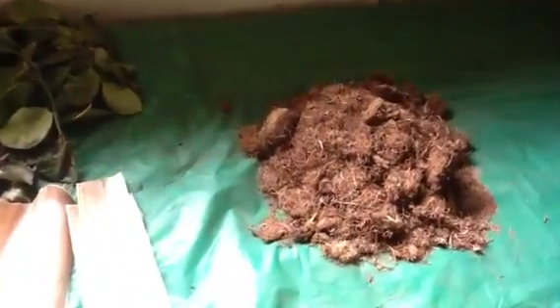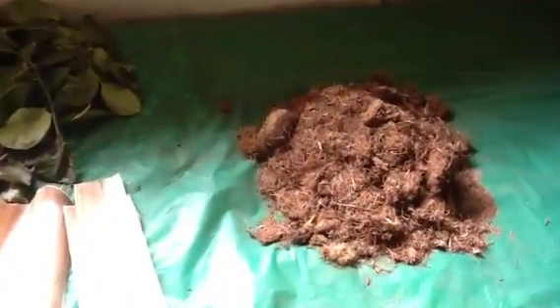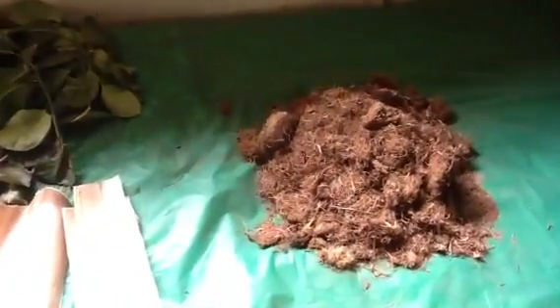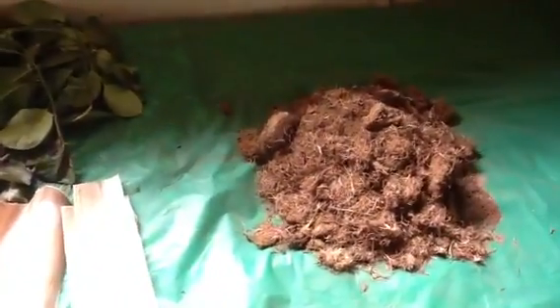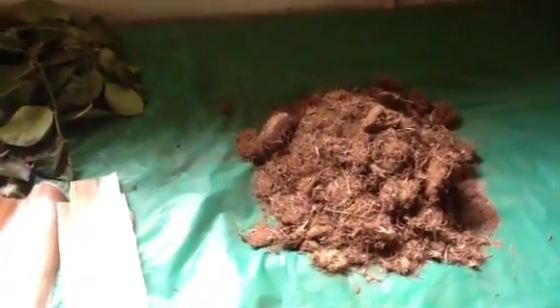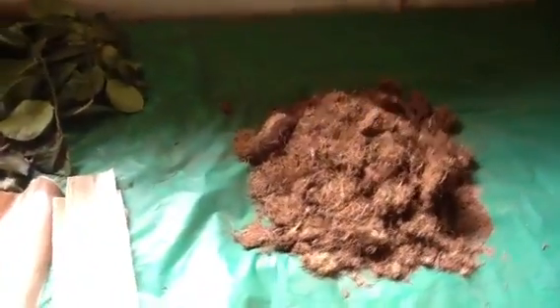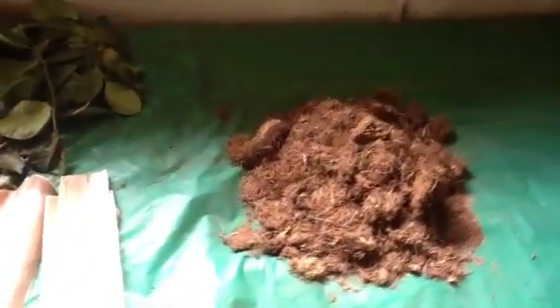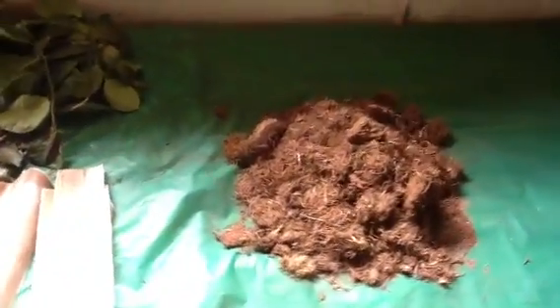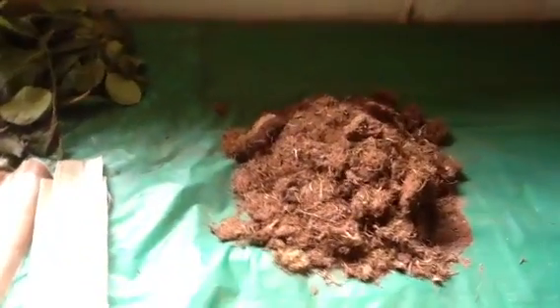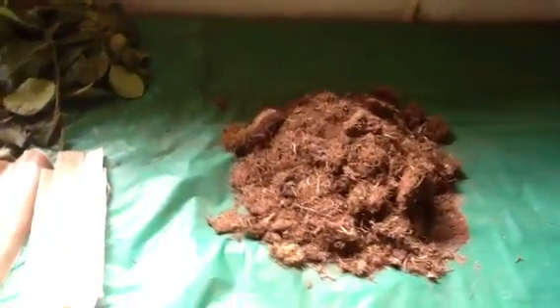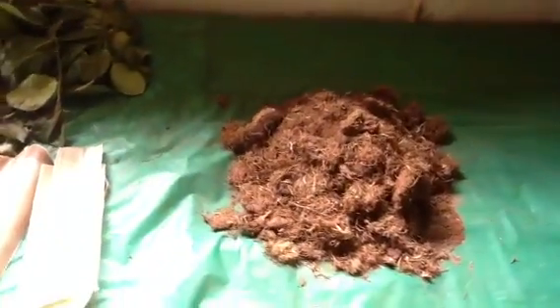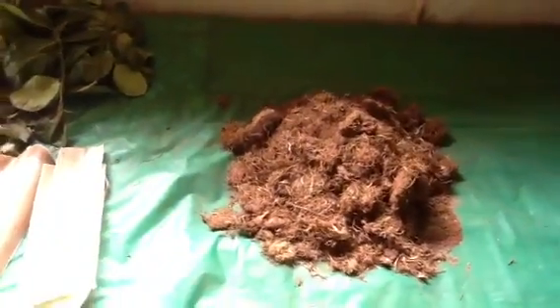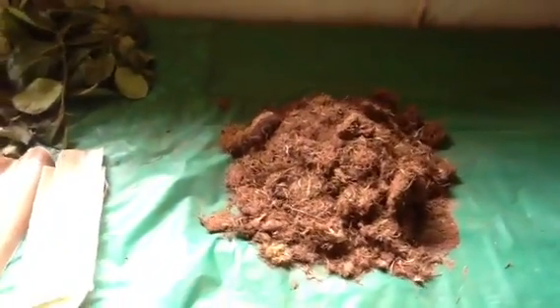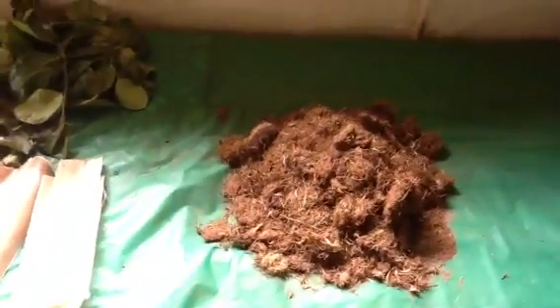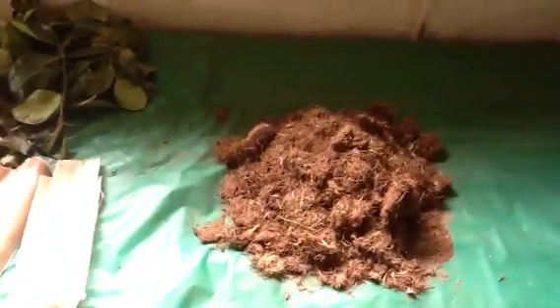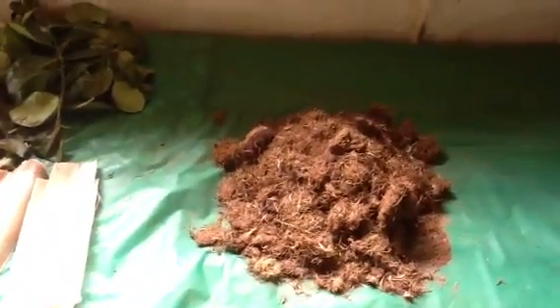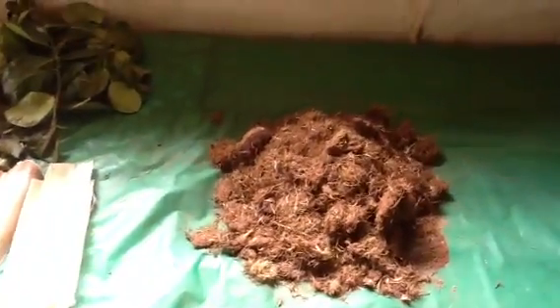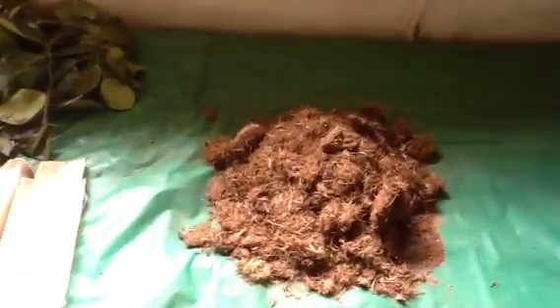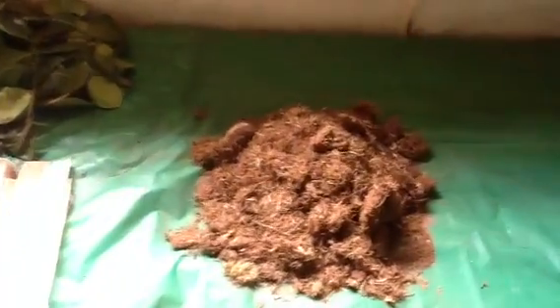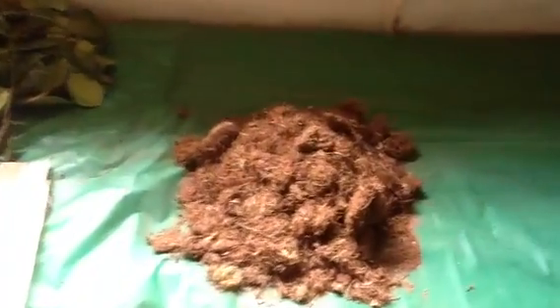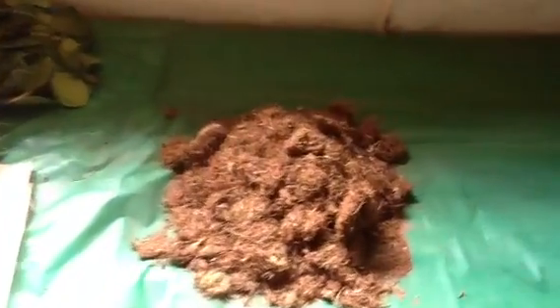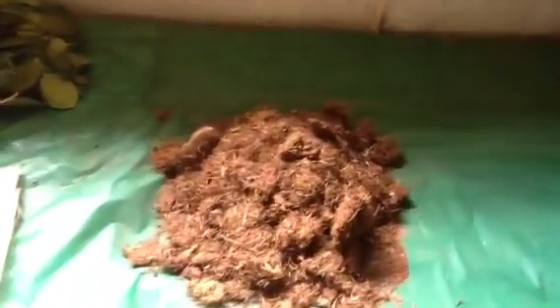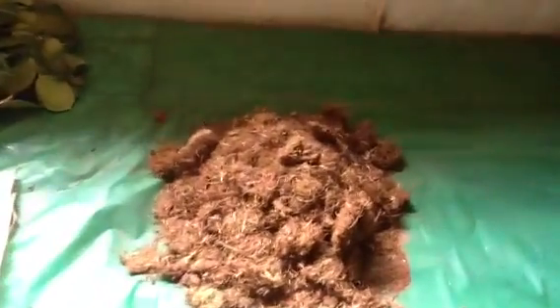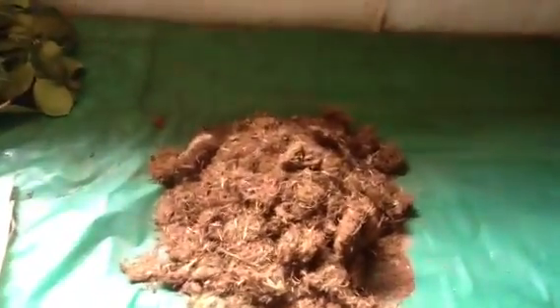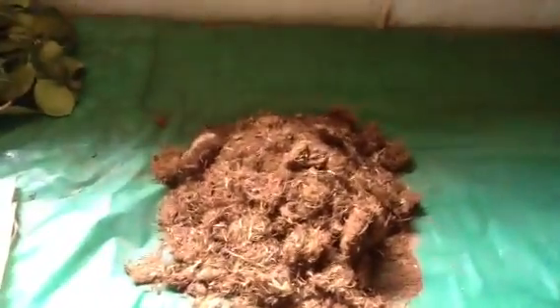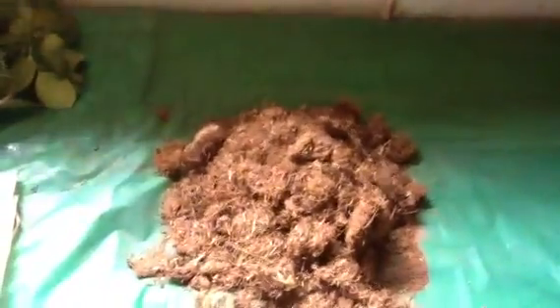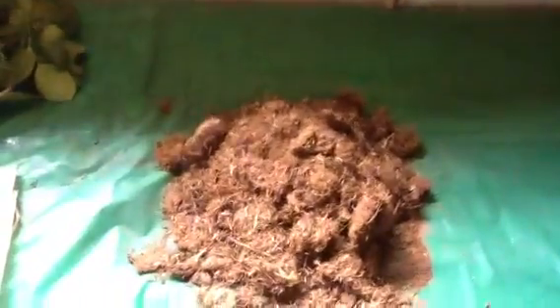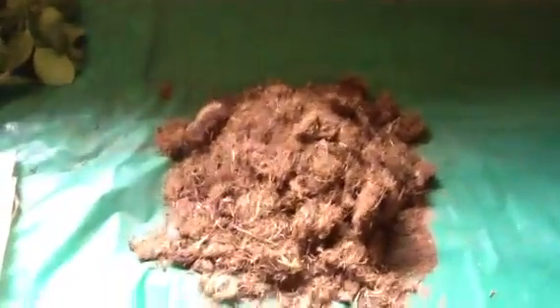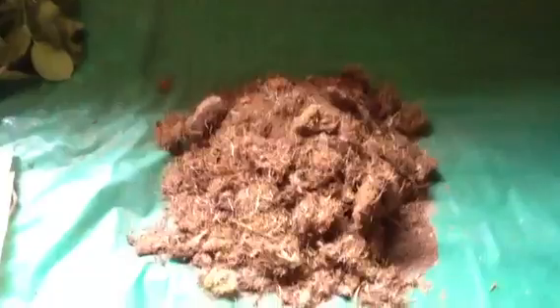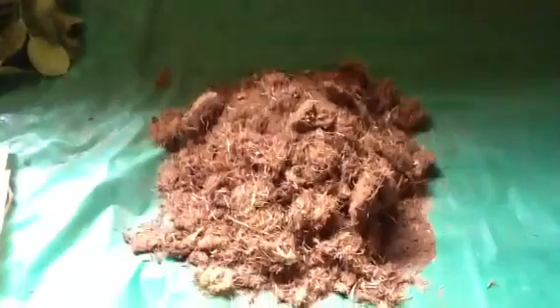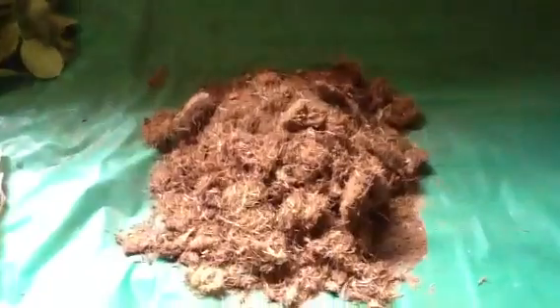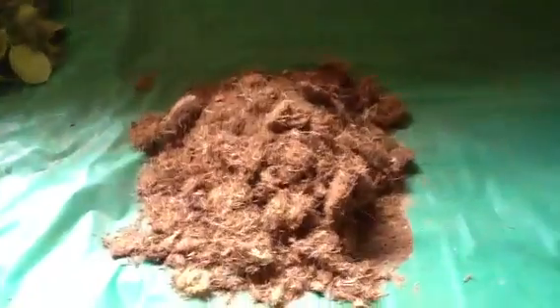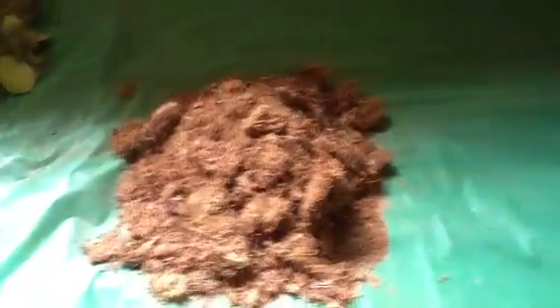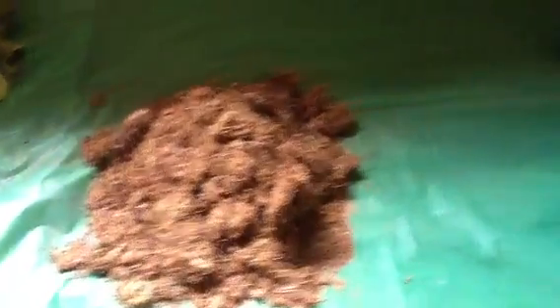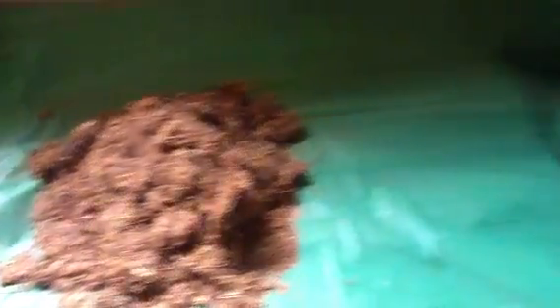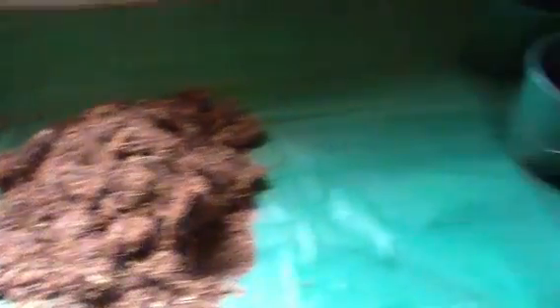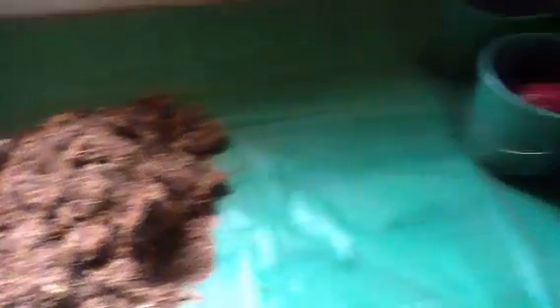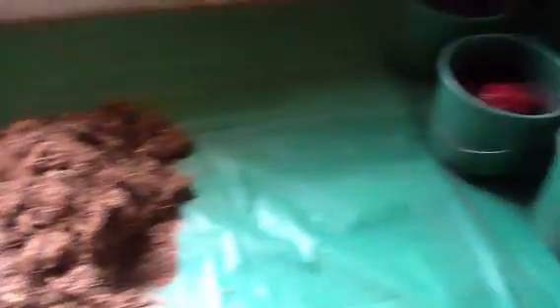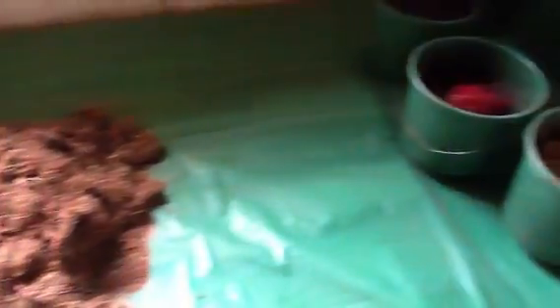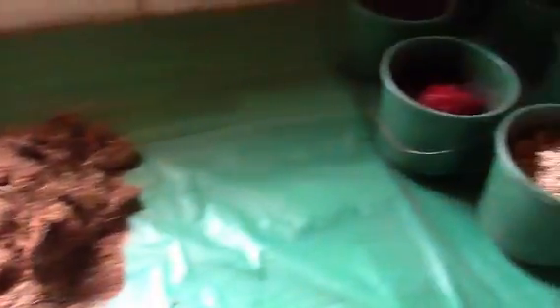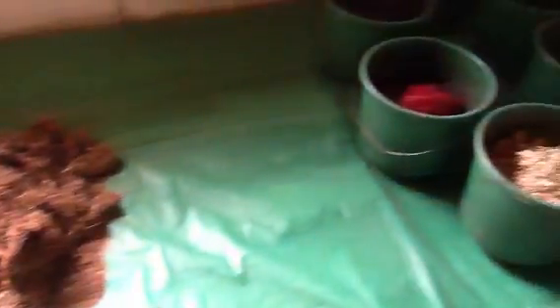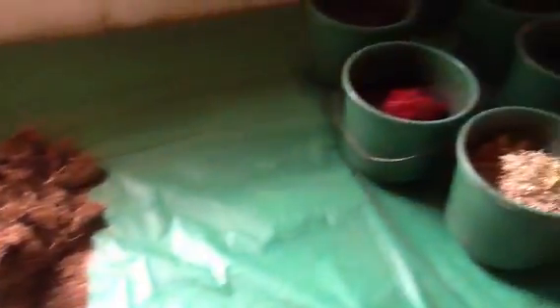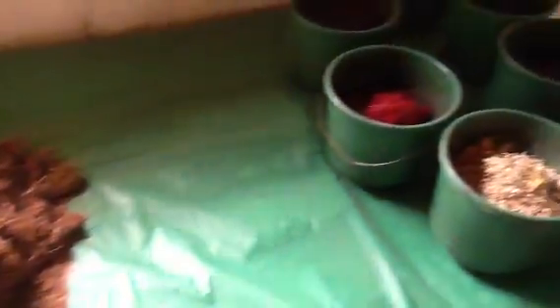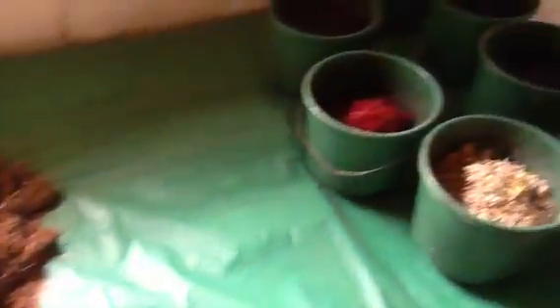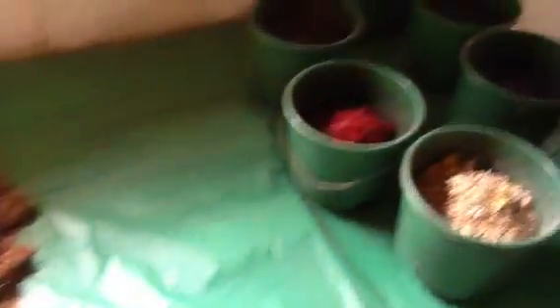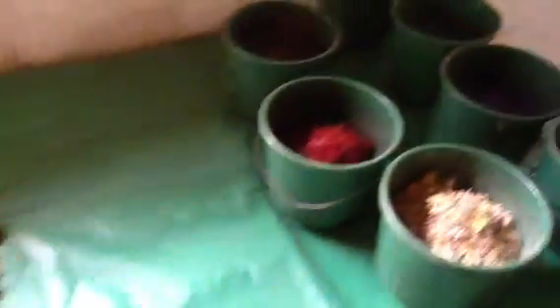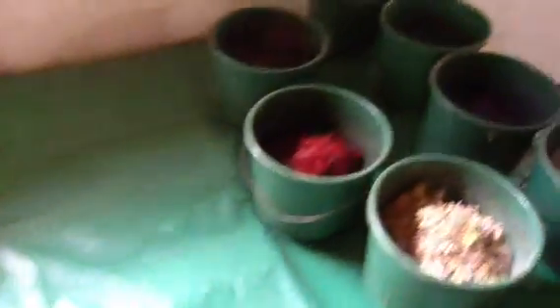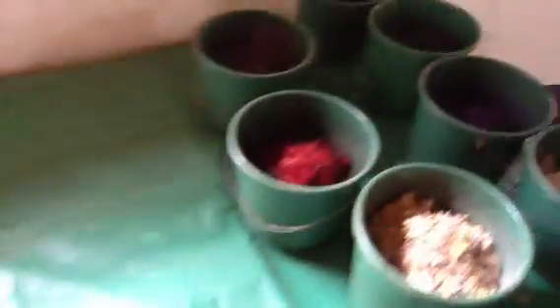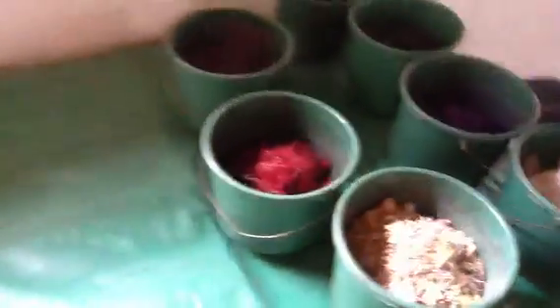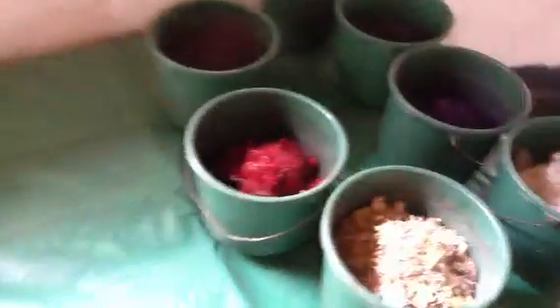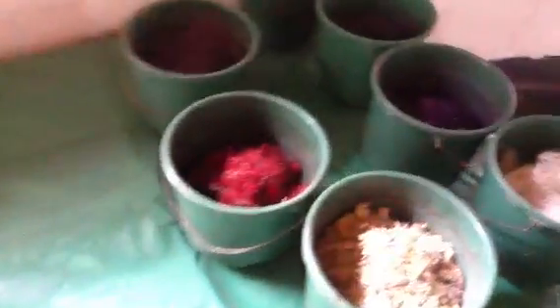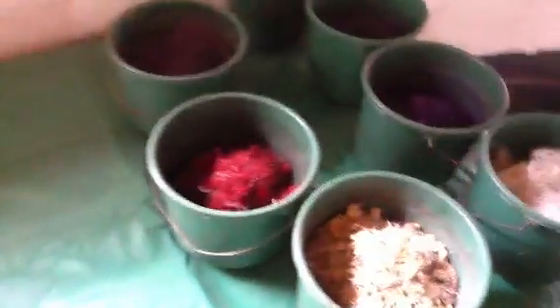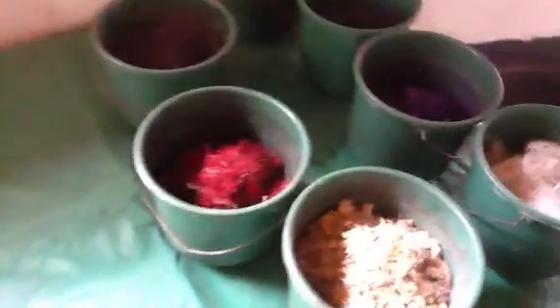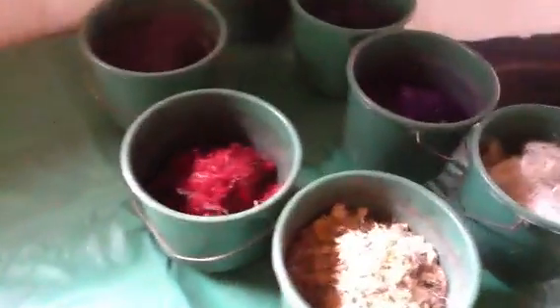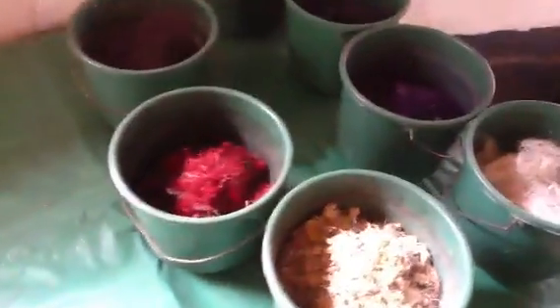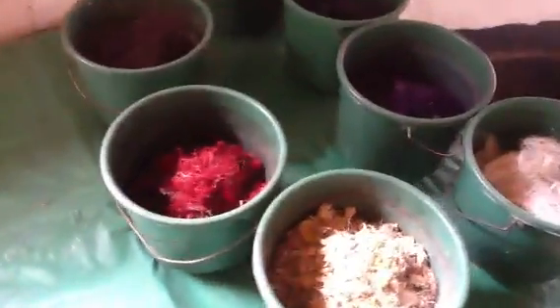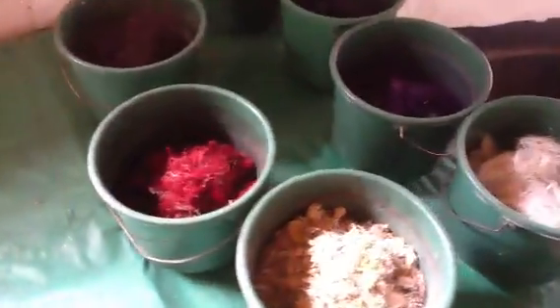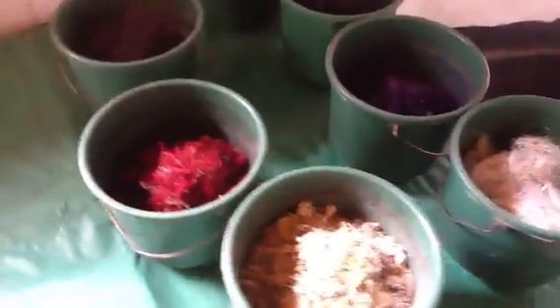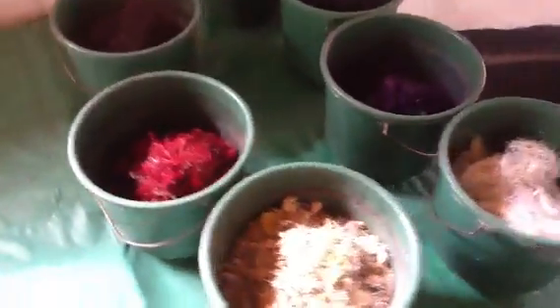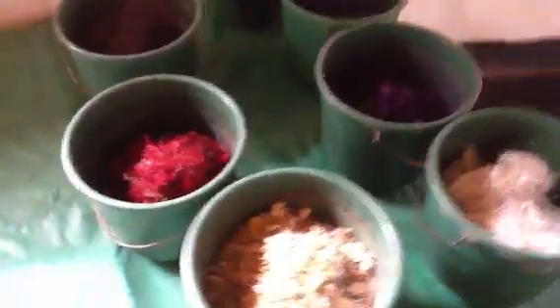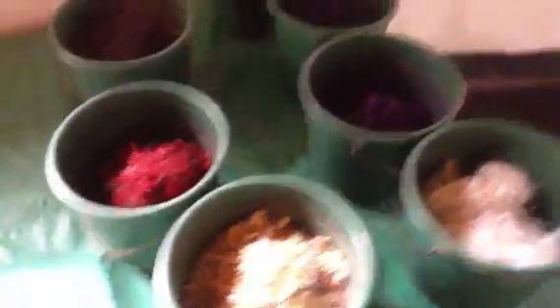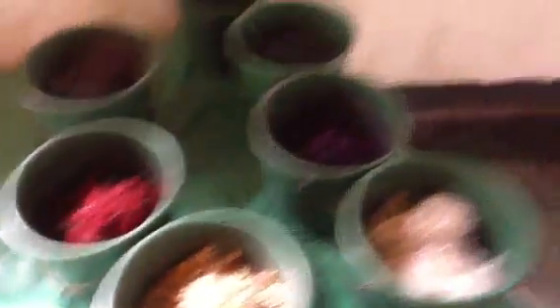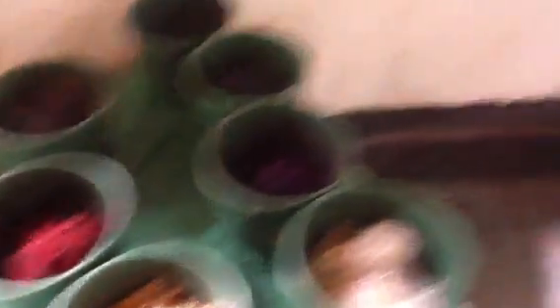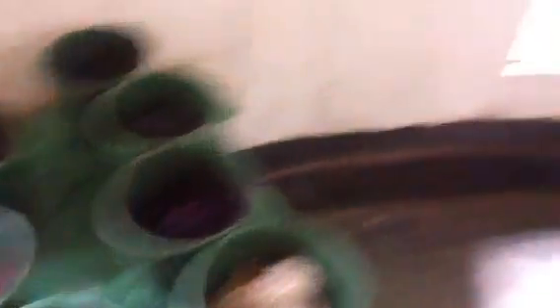This is what comes out in the elephant dung. And once it's clean, this is the fiber.